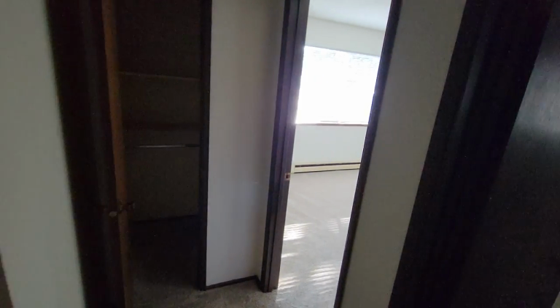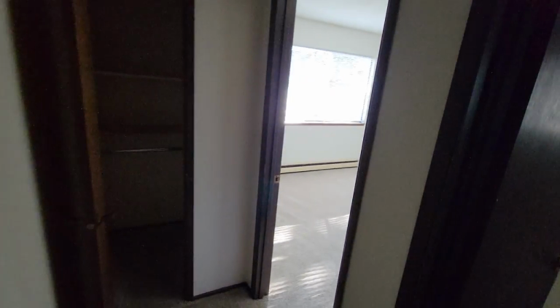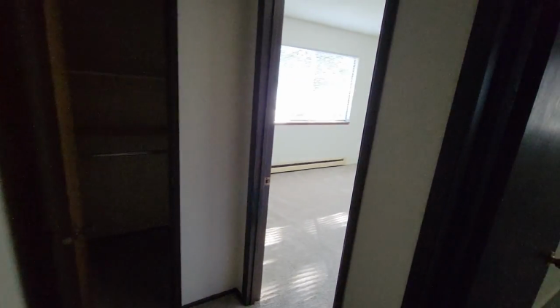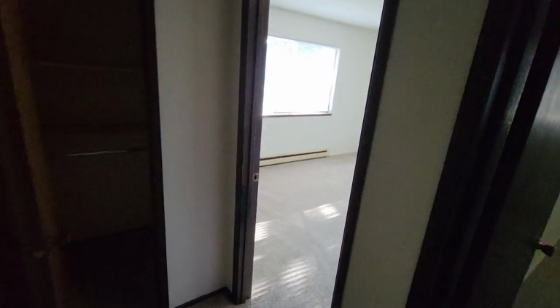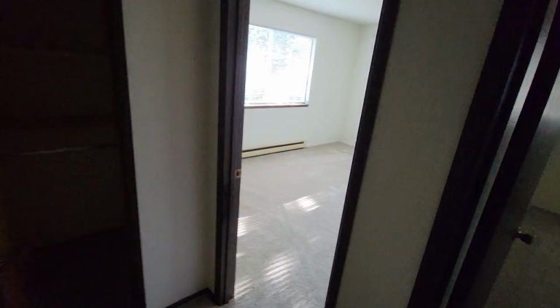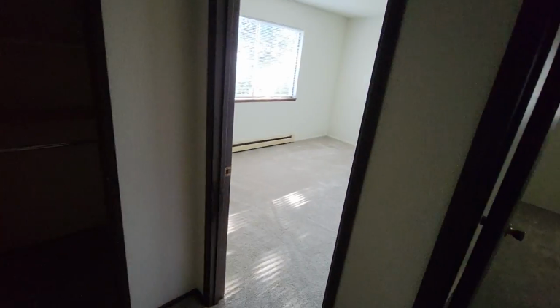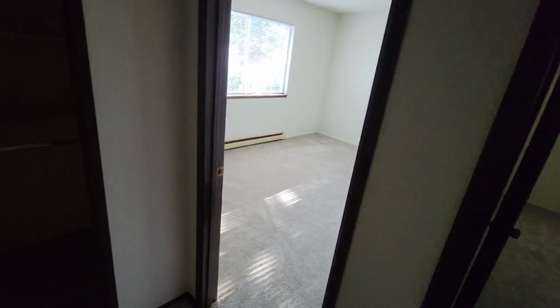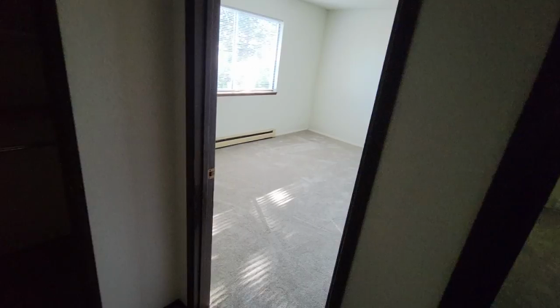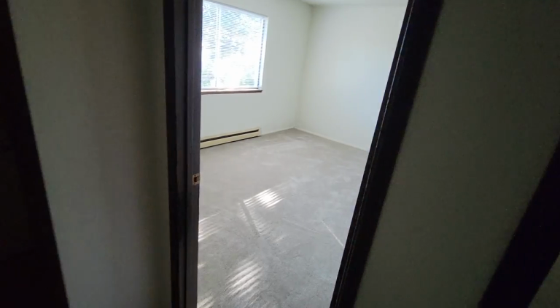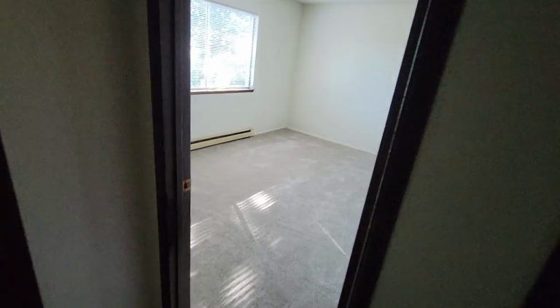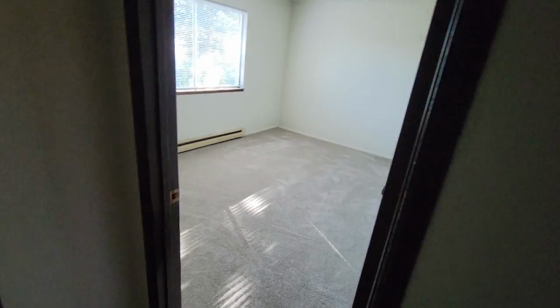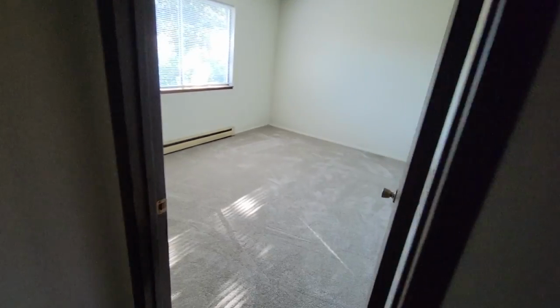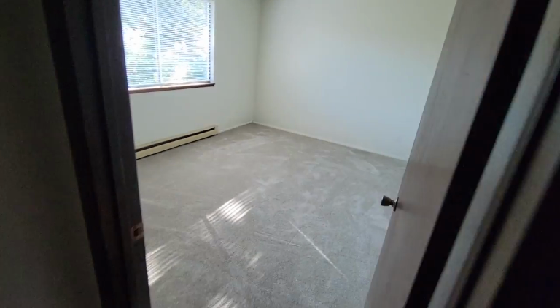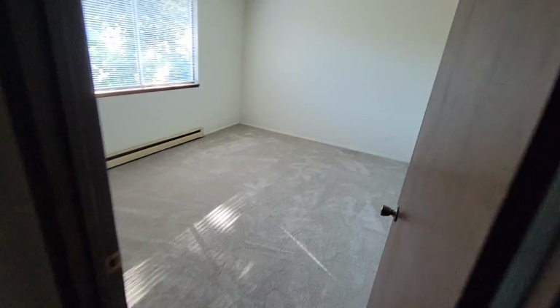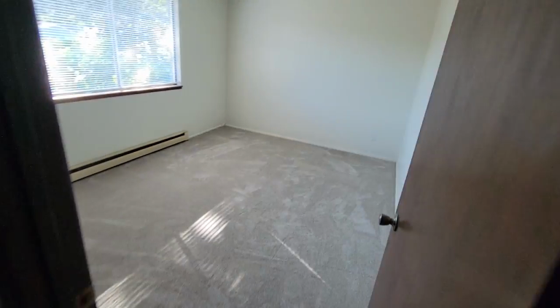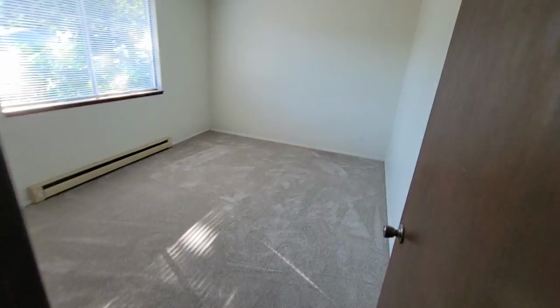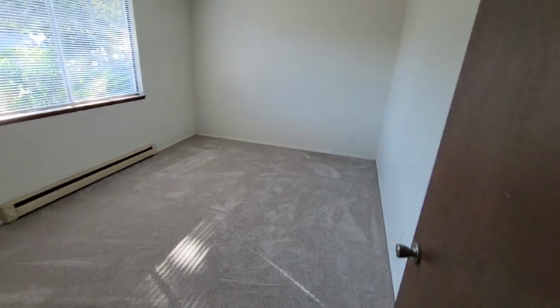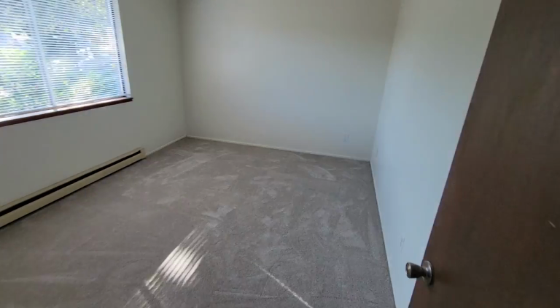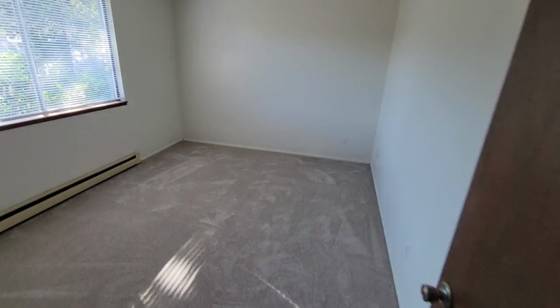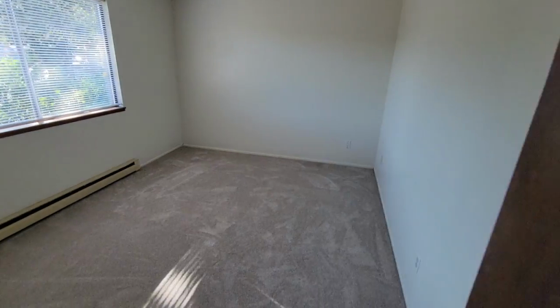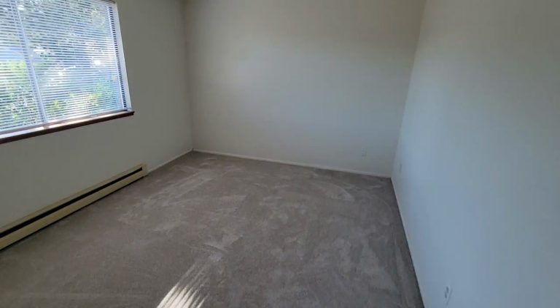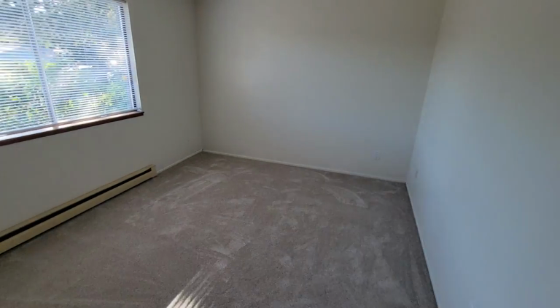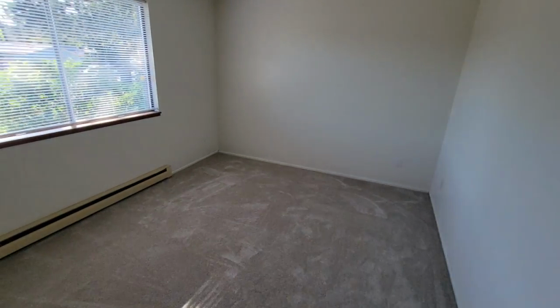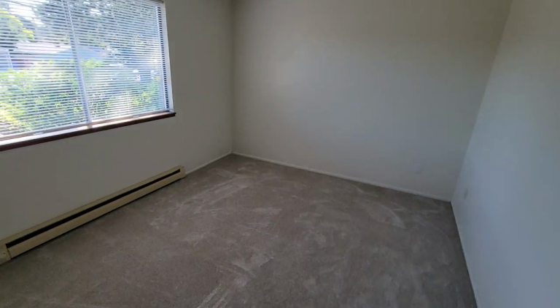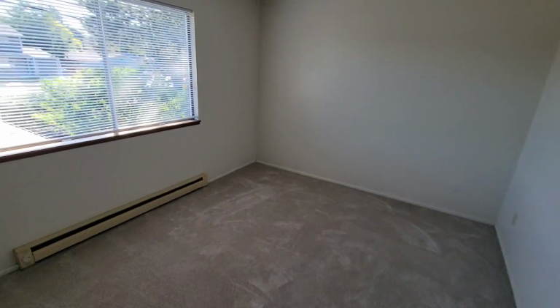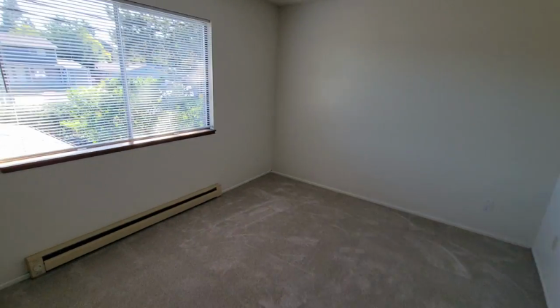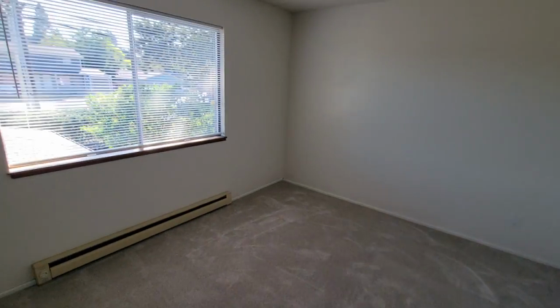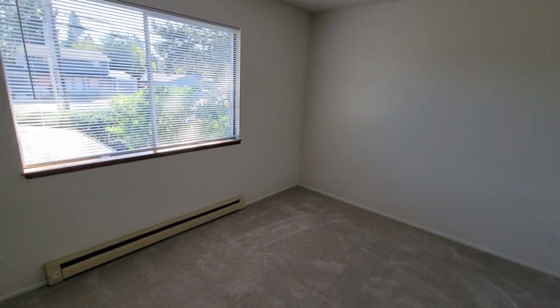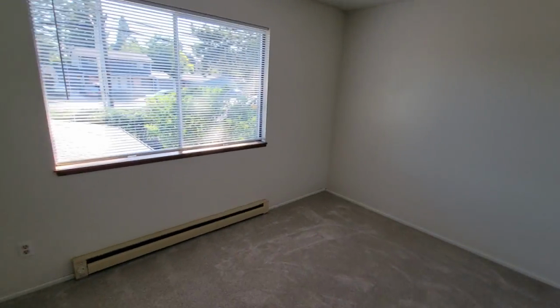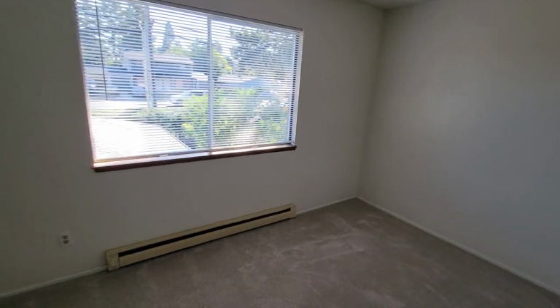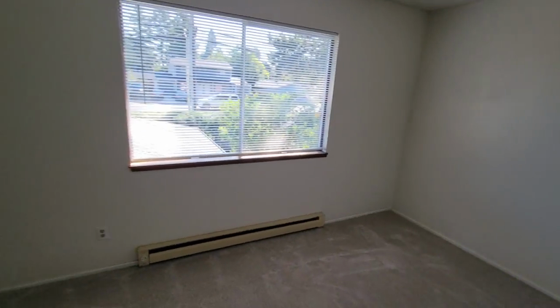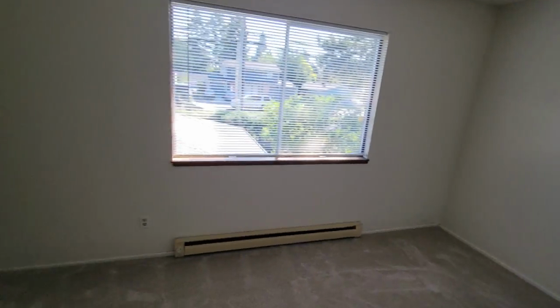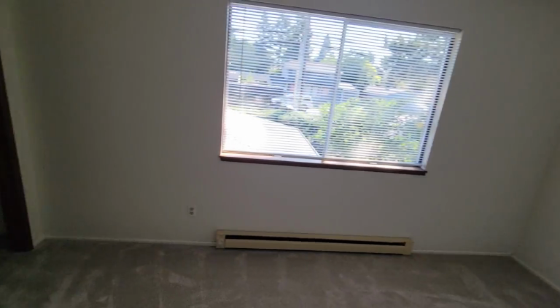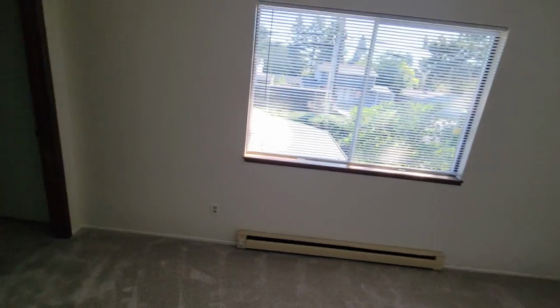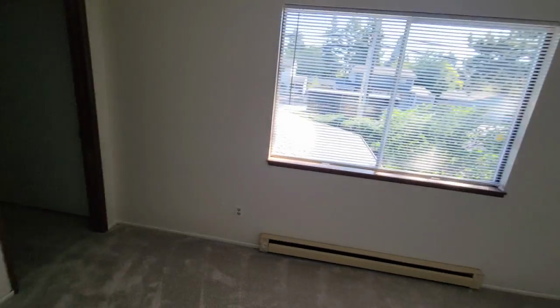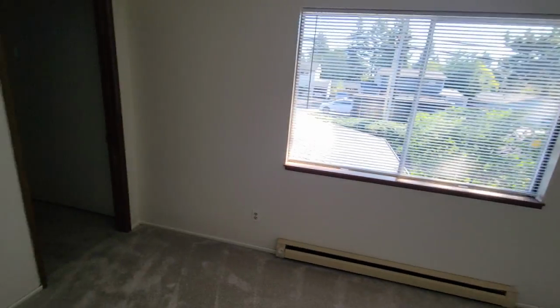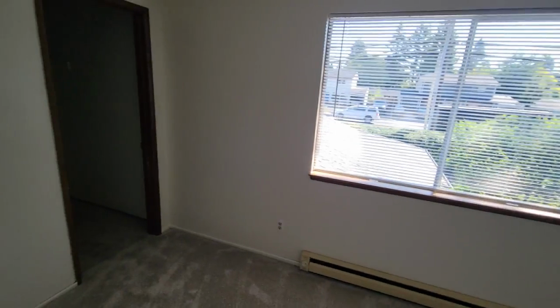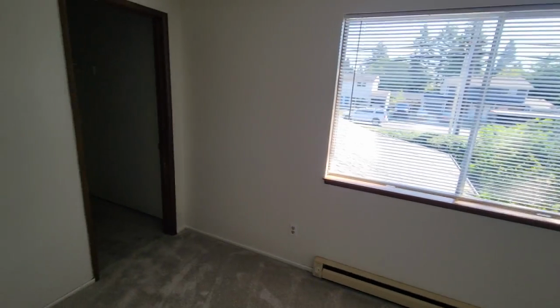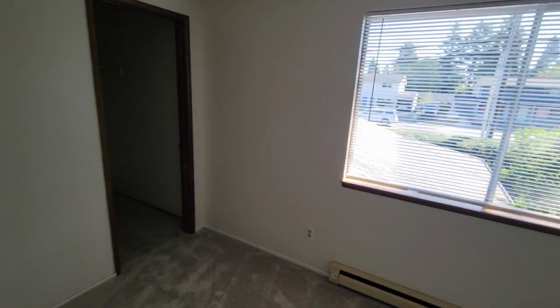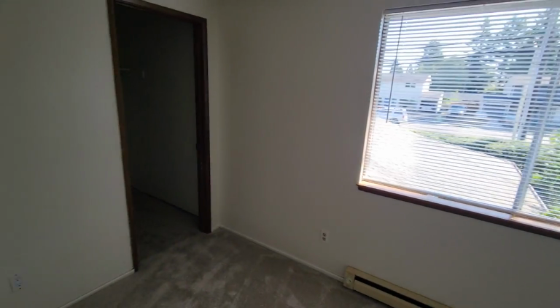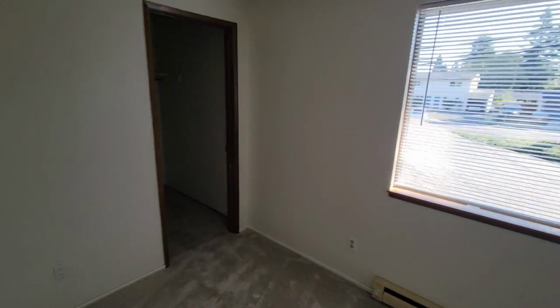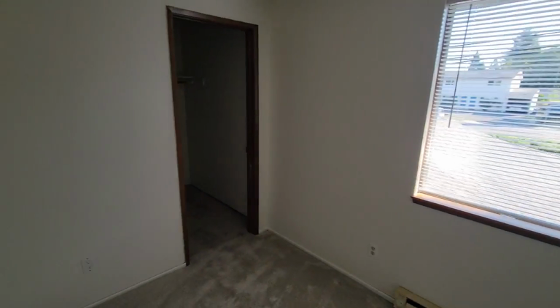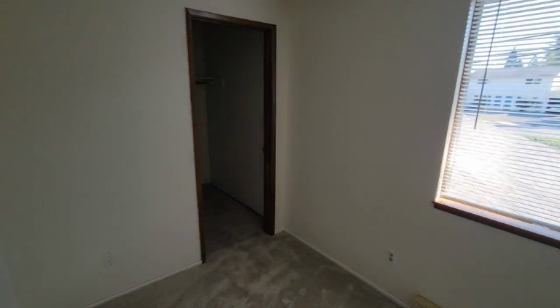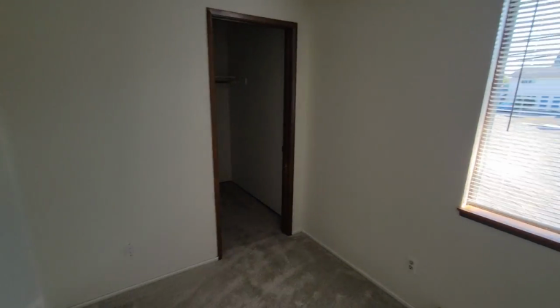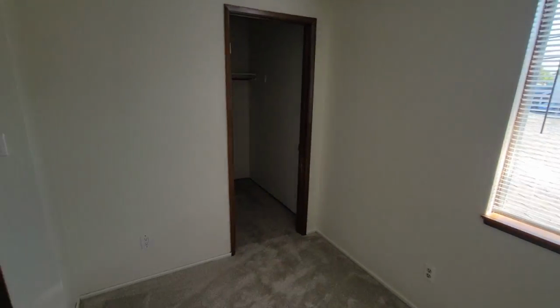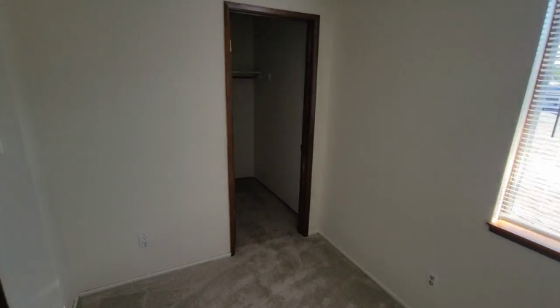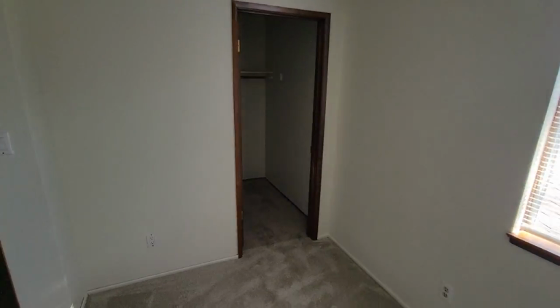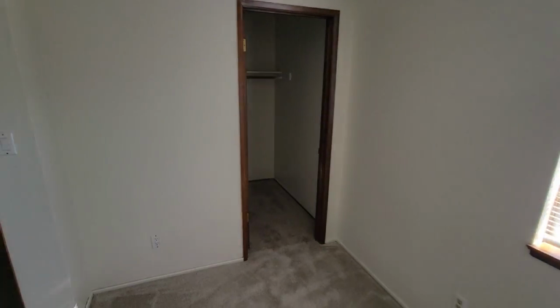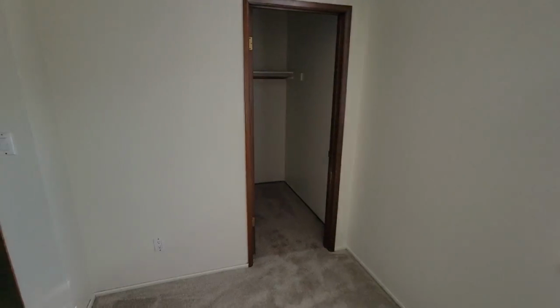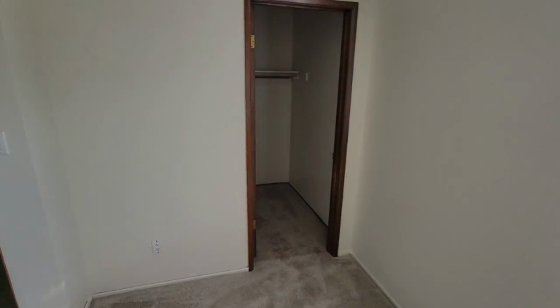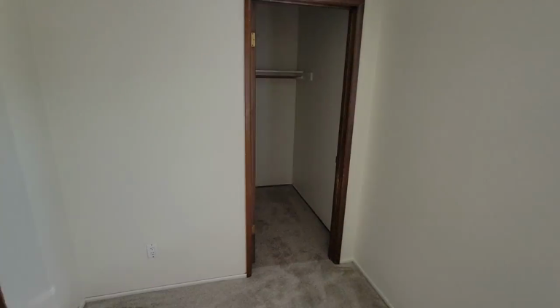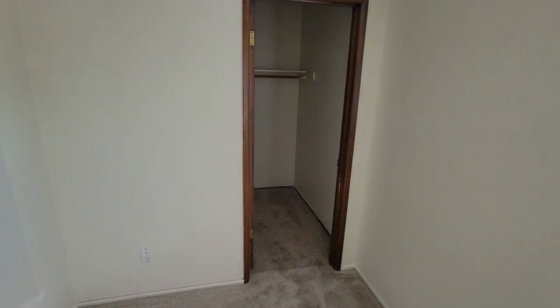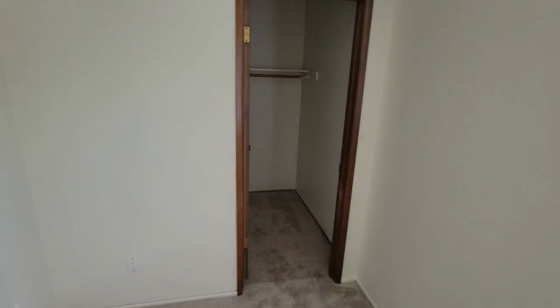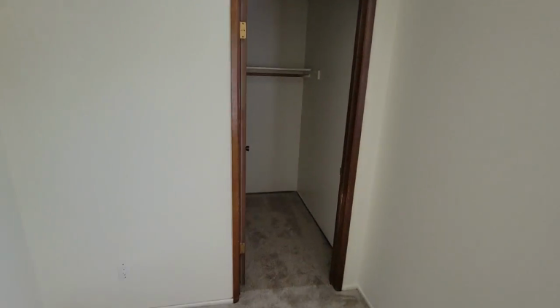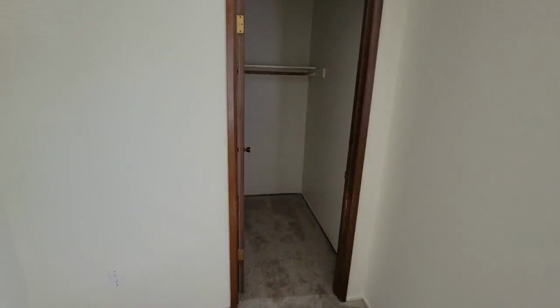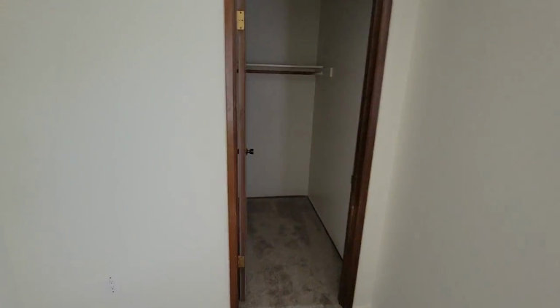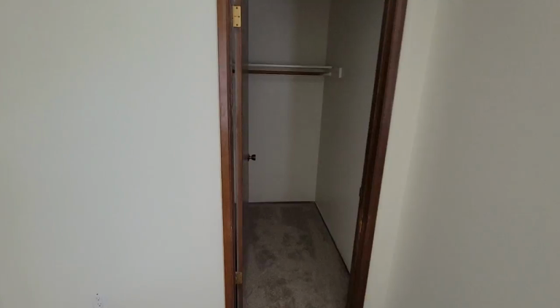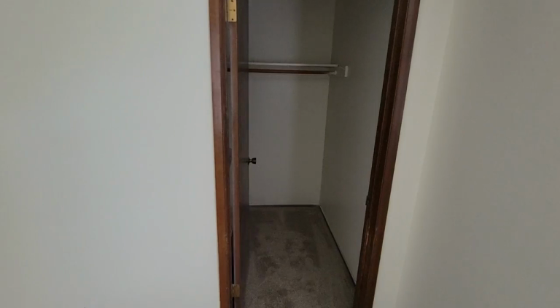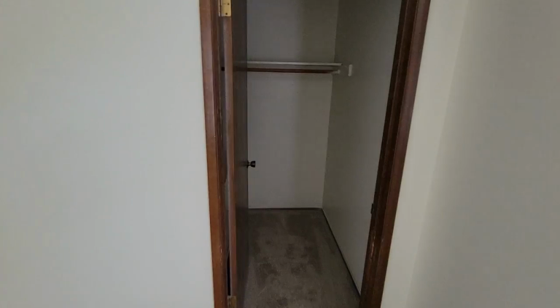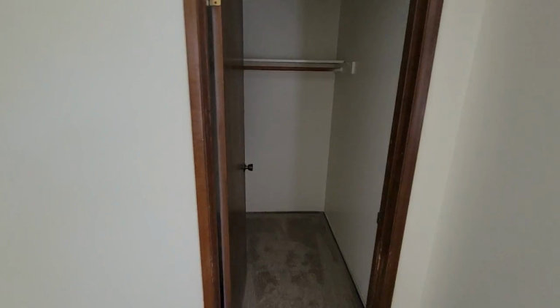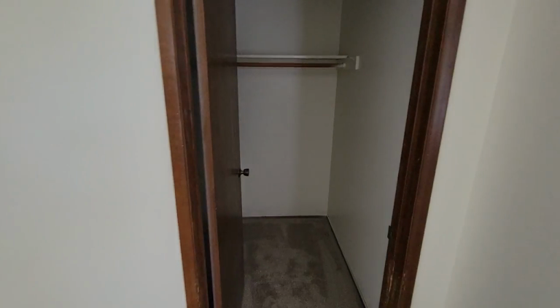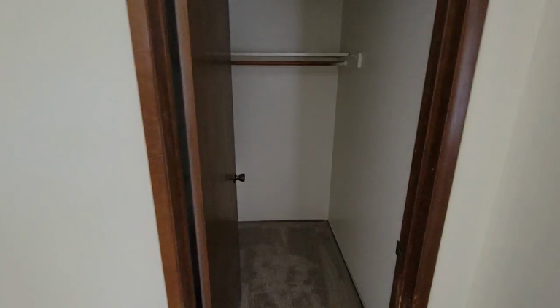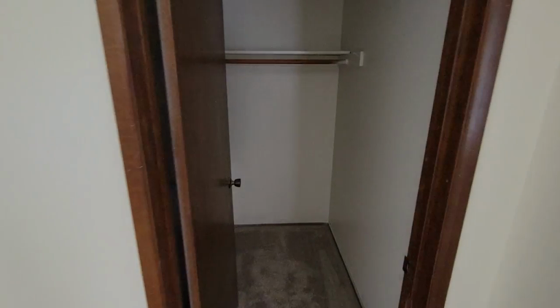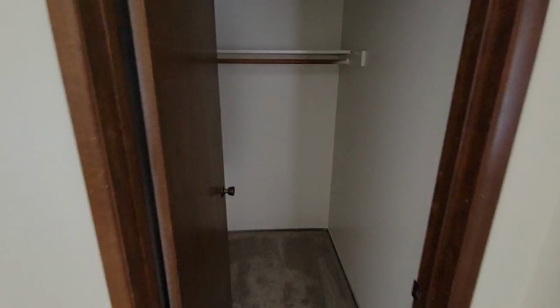Here's the master bedroom. There's the master closet.